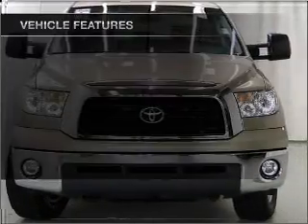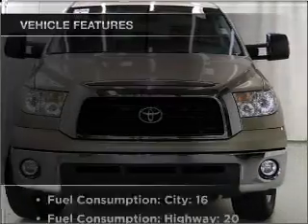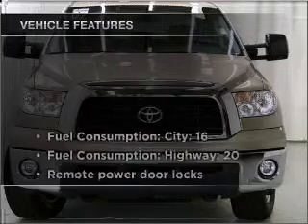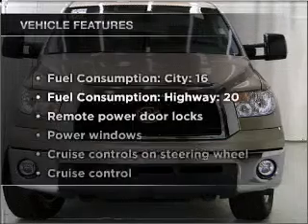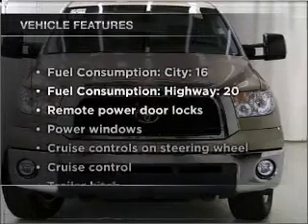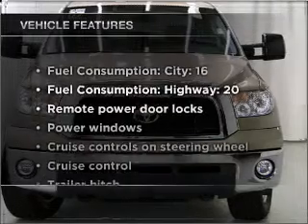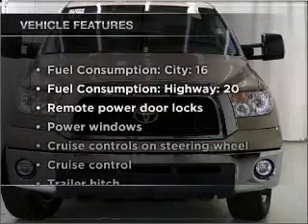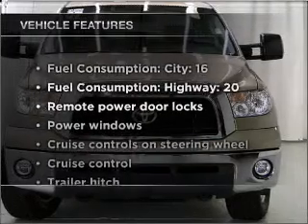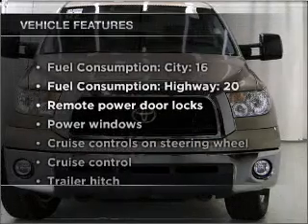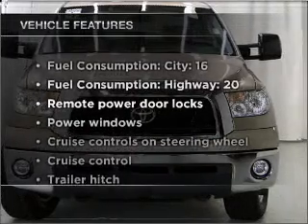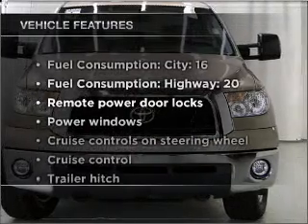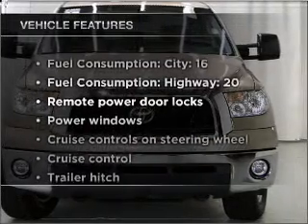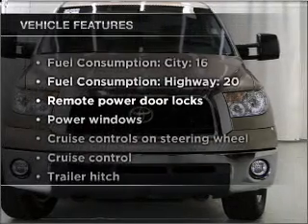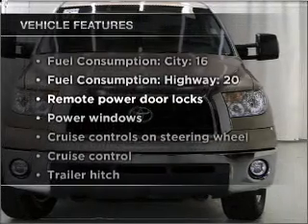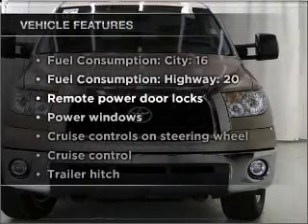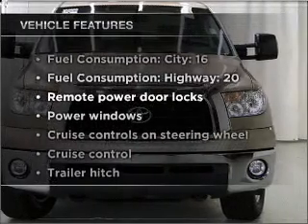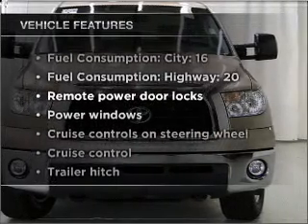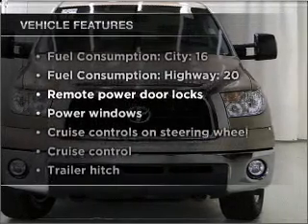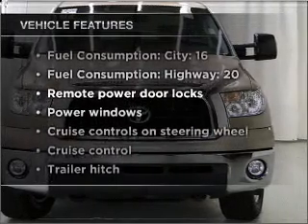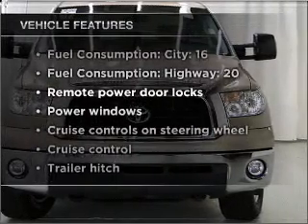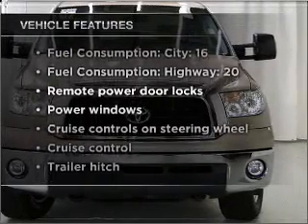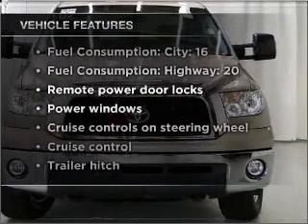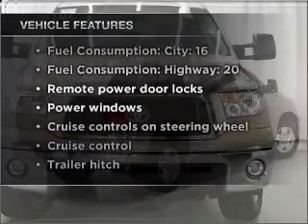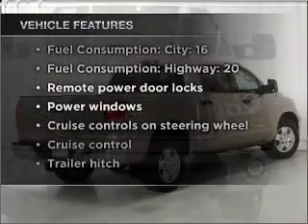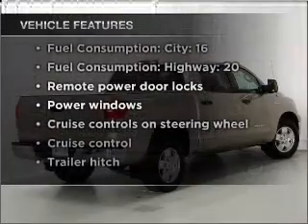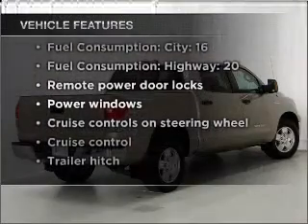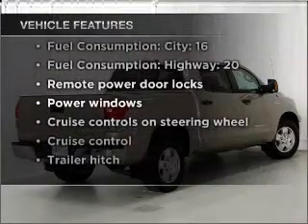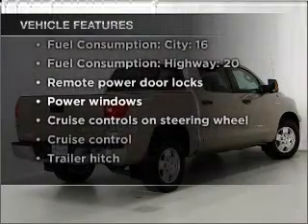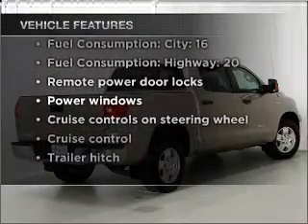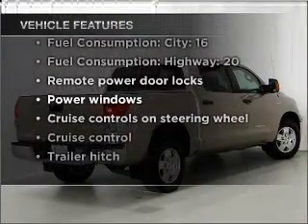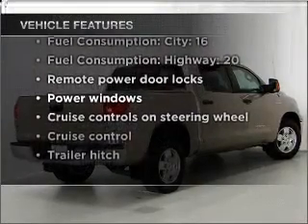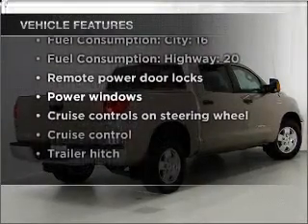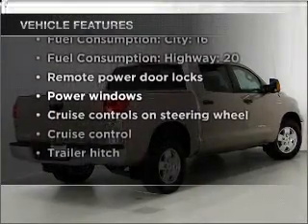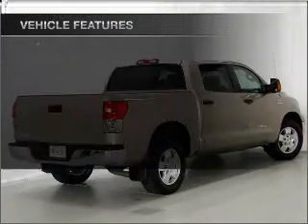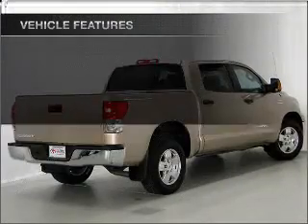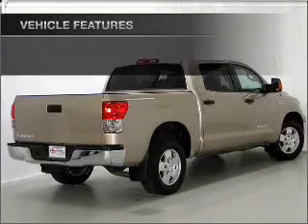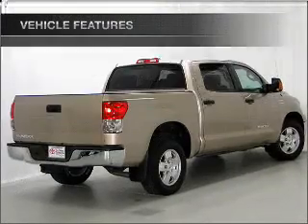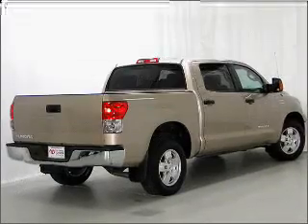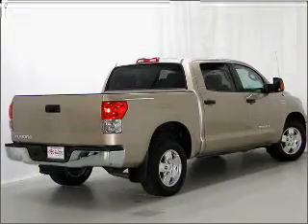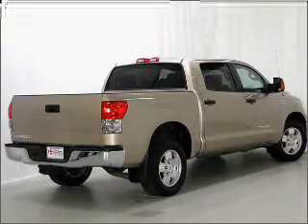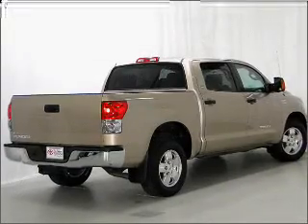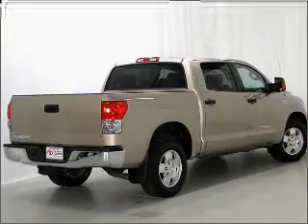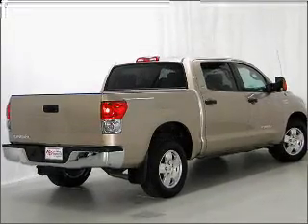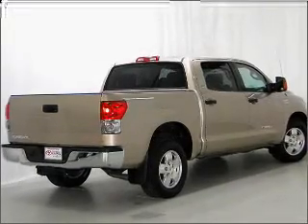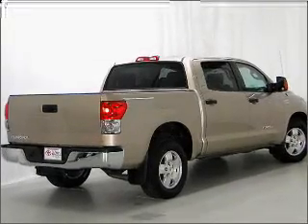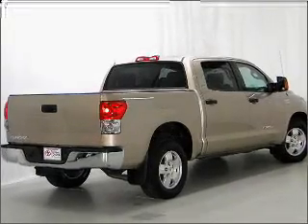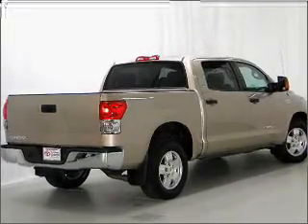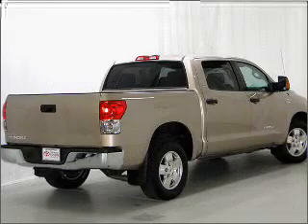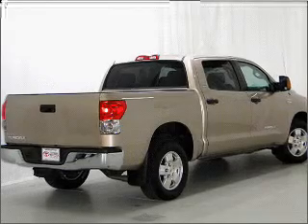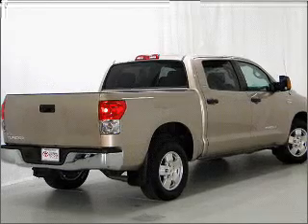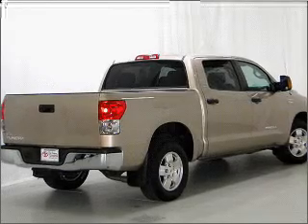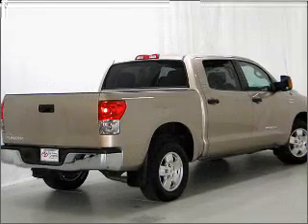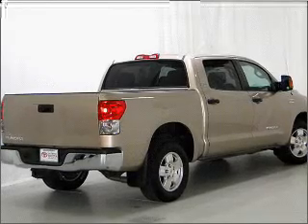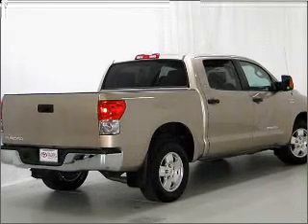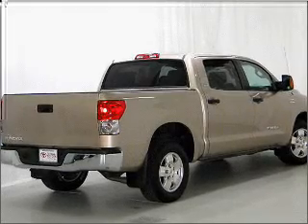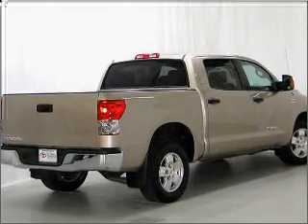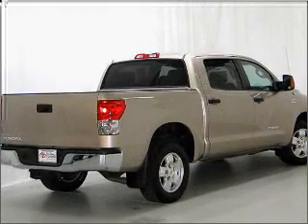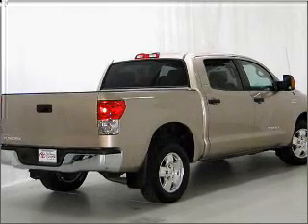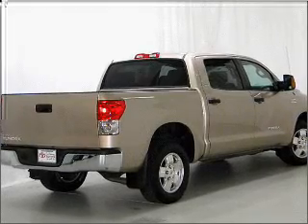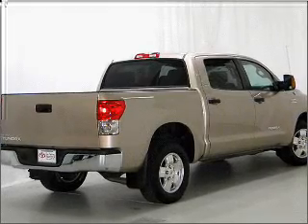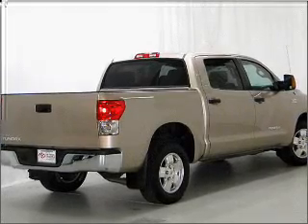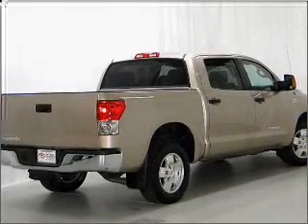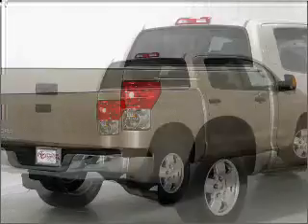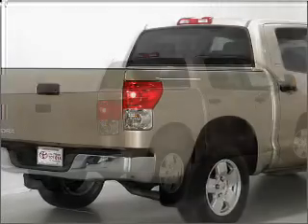Enjoy these notable features that are included in this vehicle: air conditioning, power door locks, power windows, power steering, and cruise control.